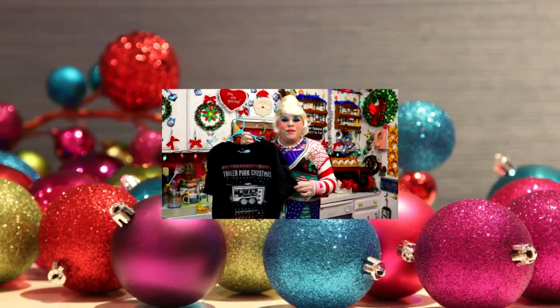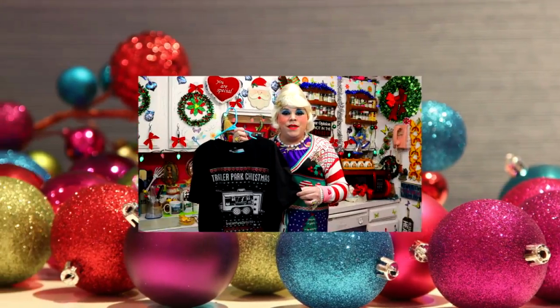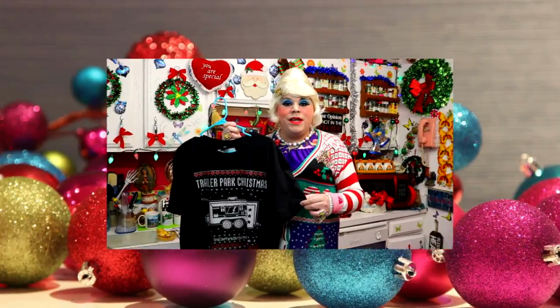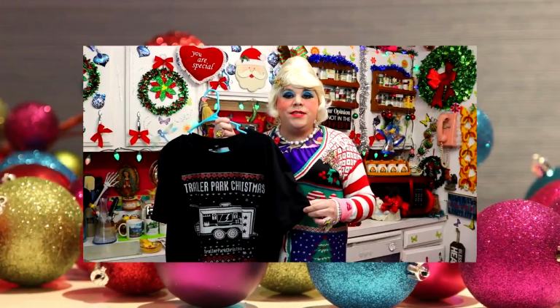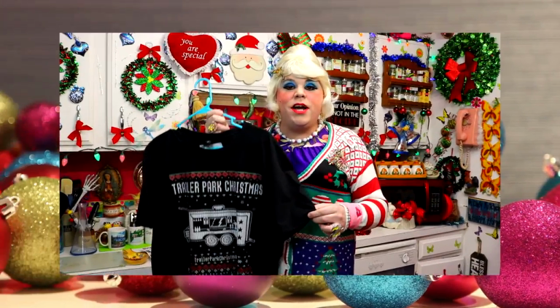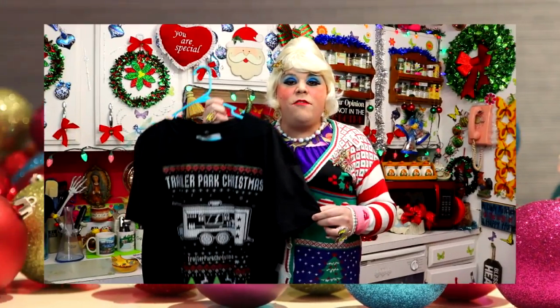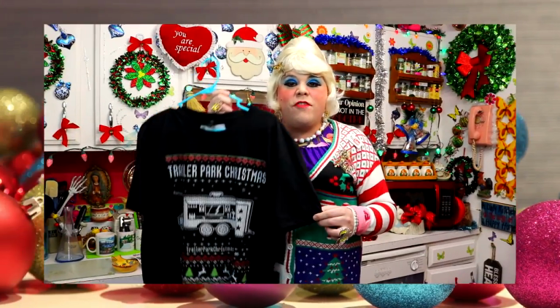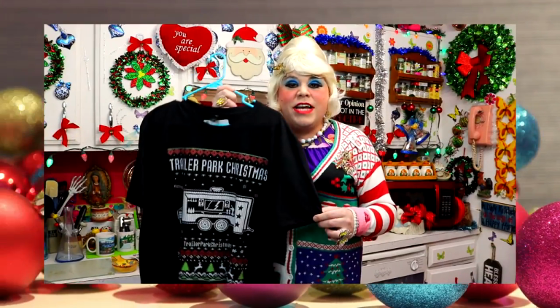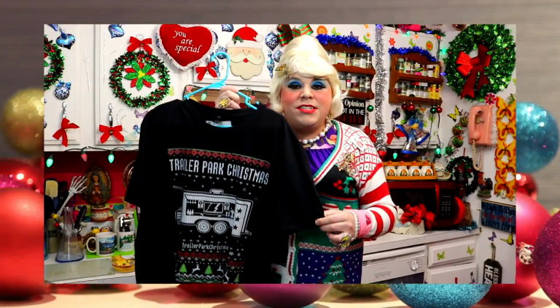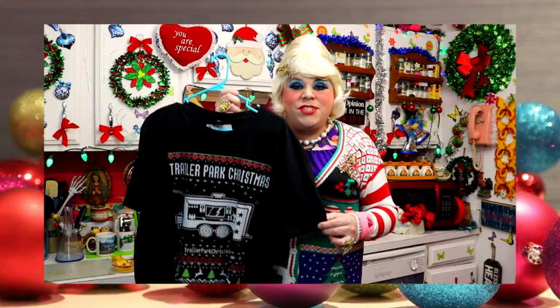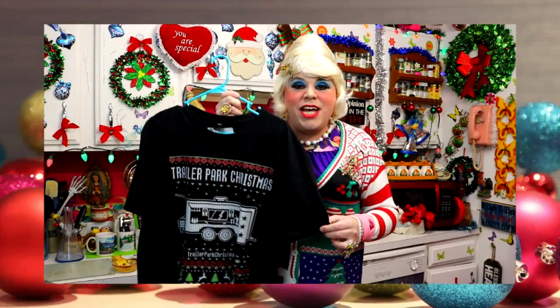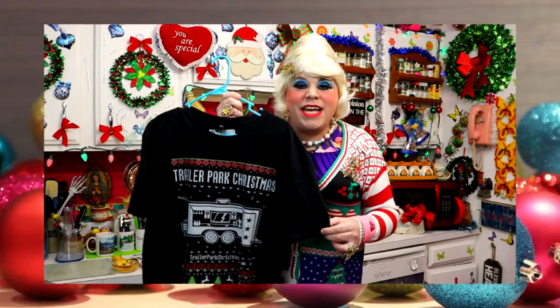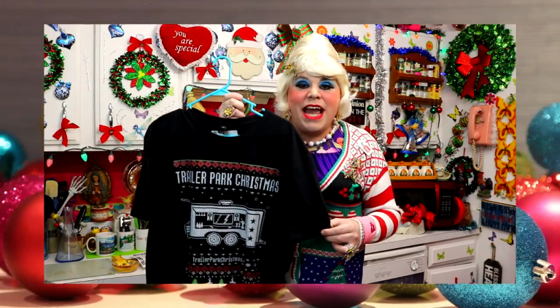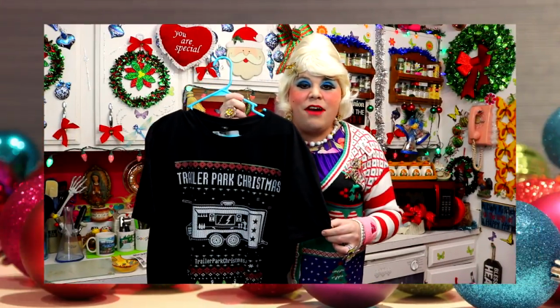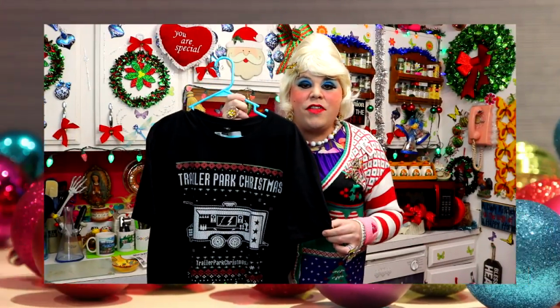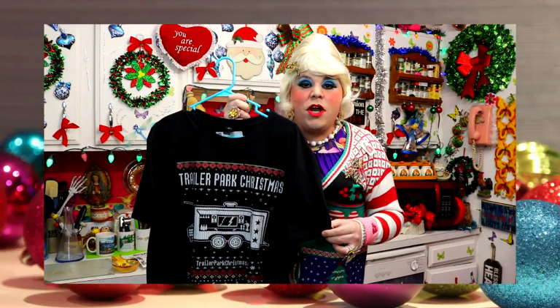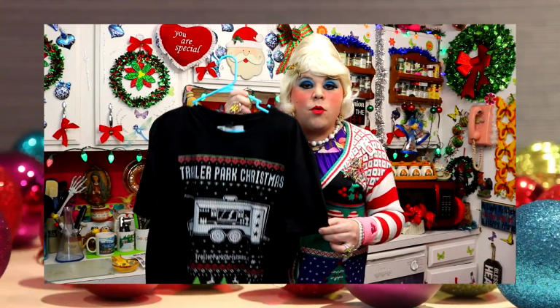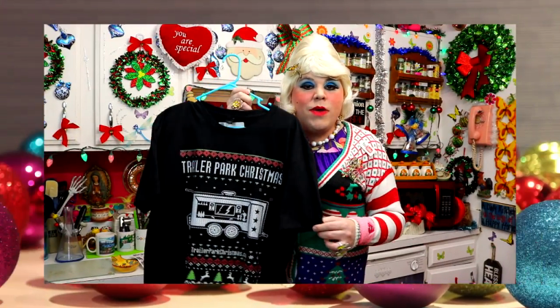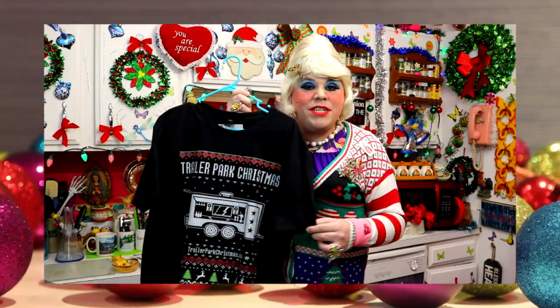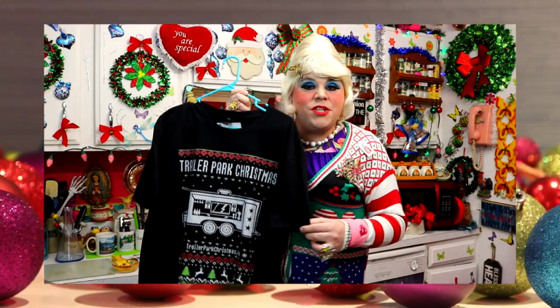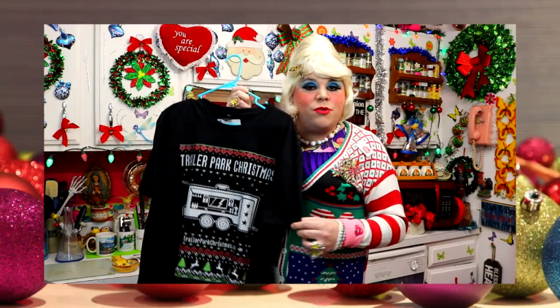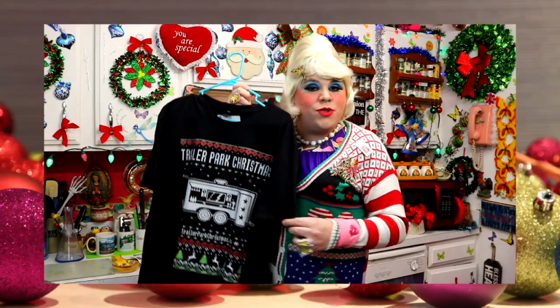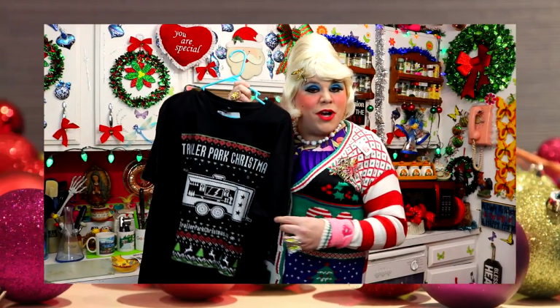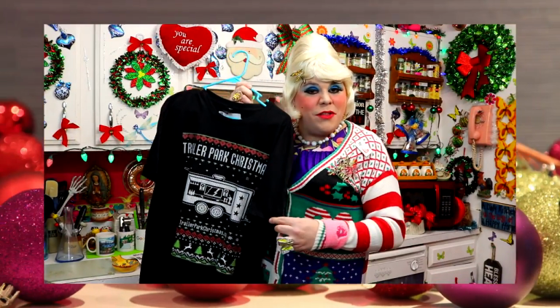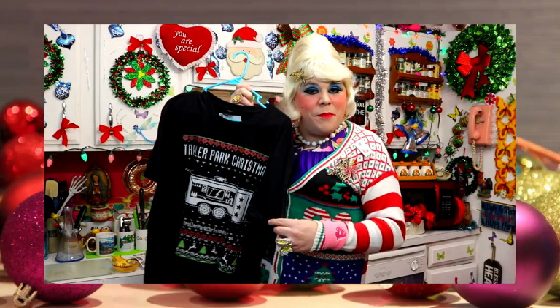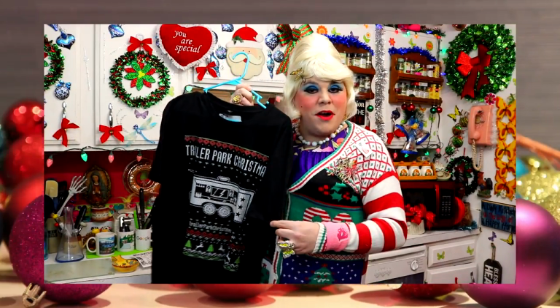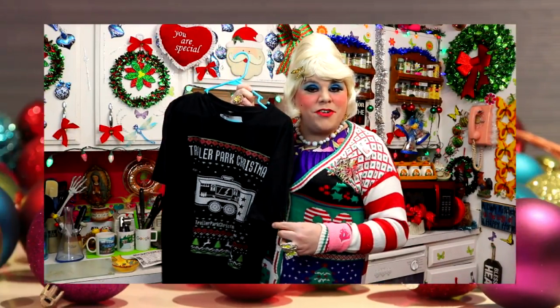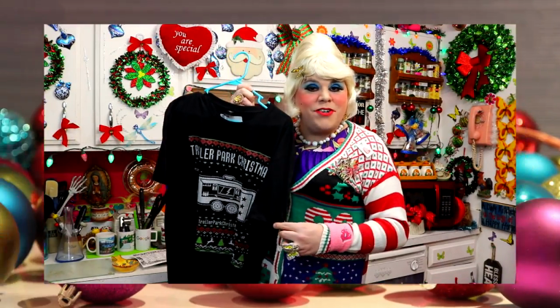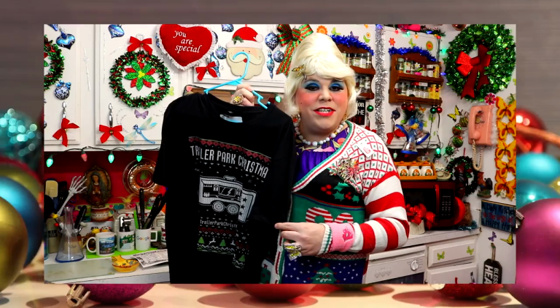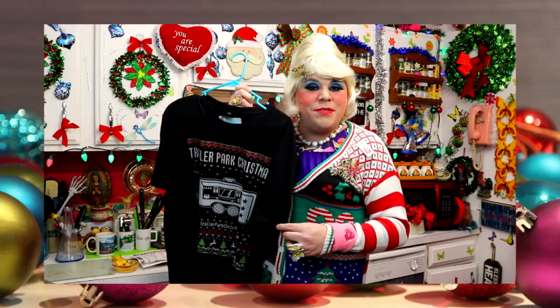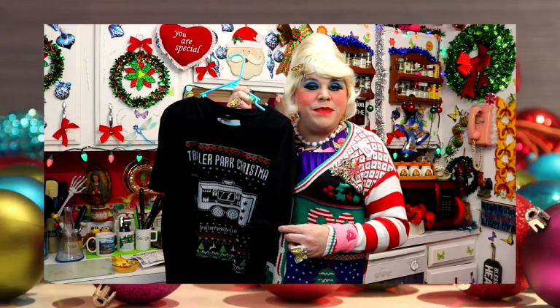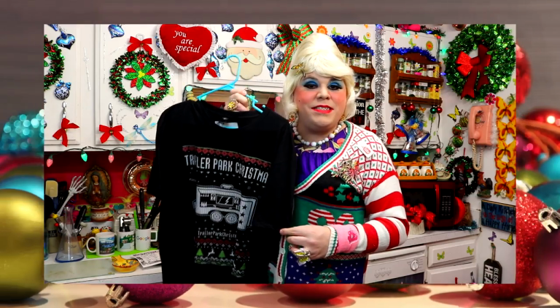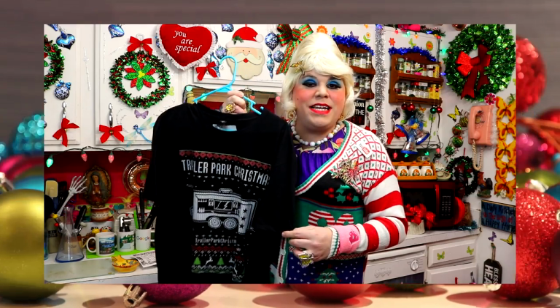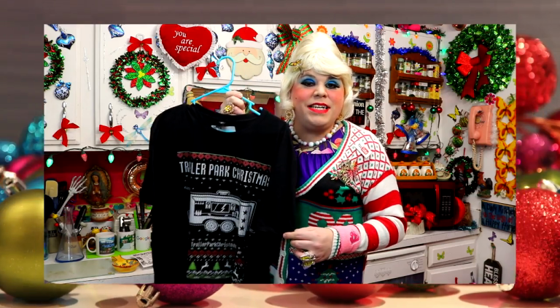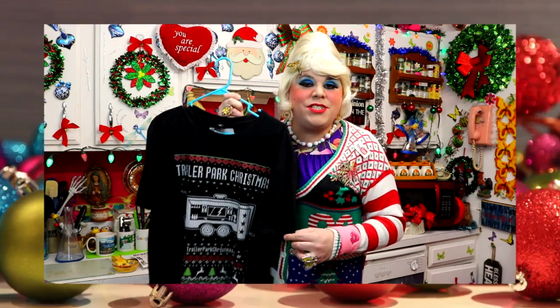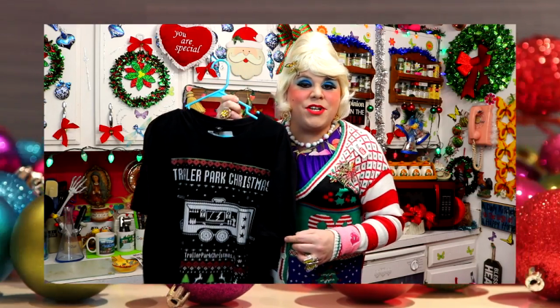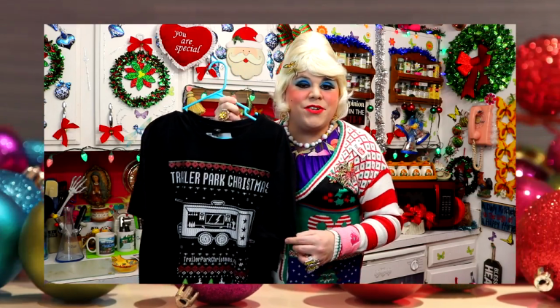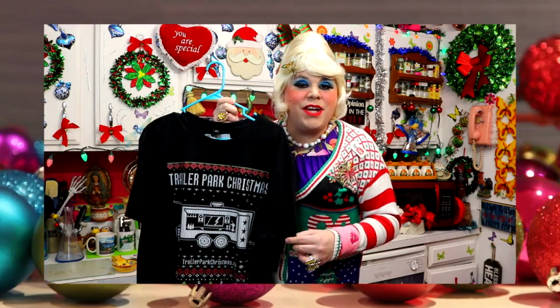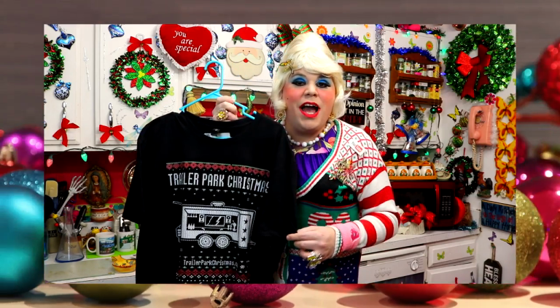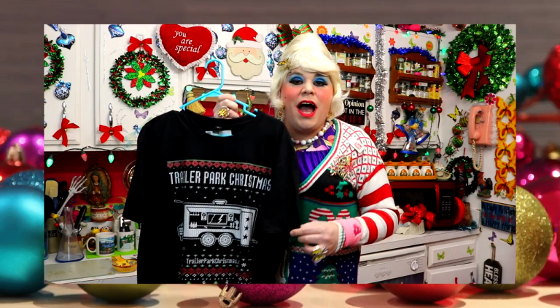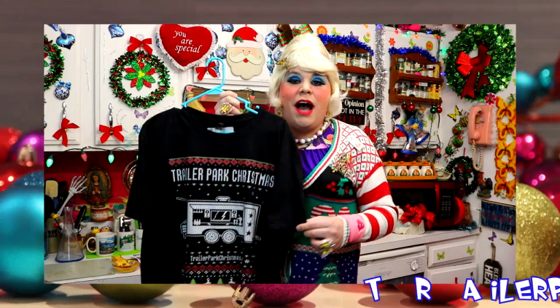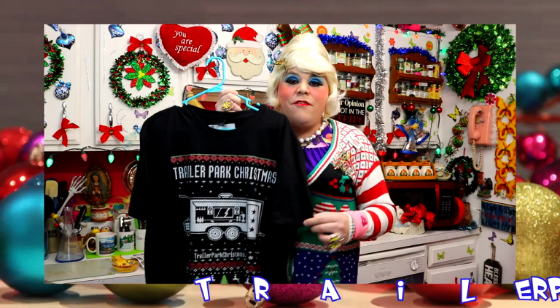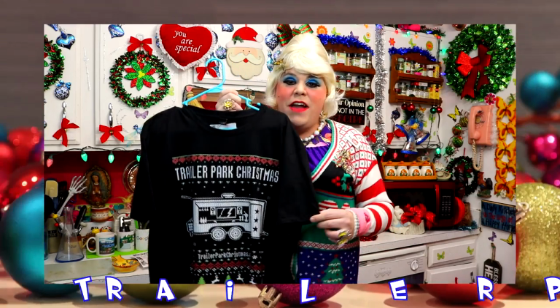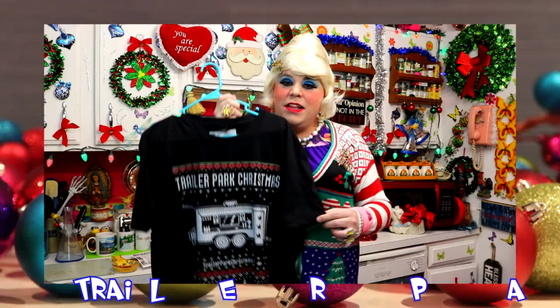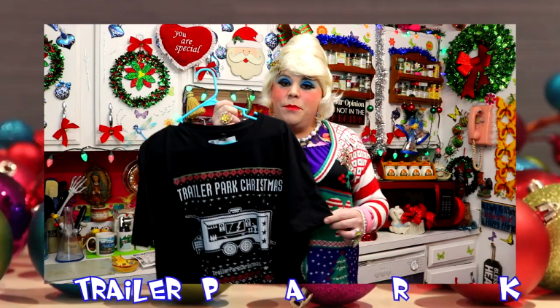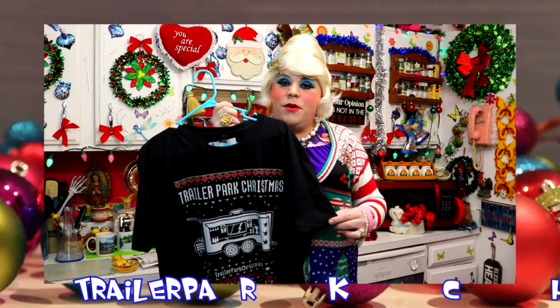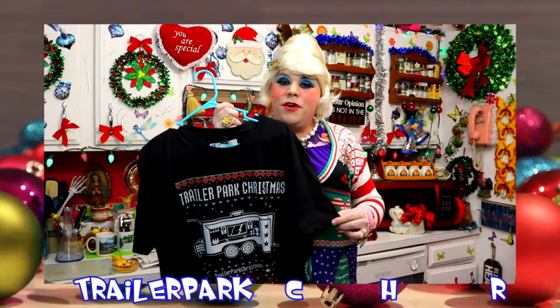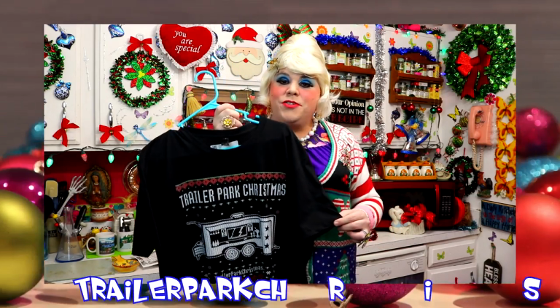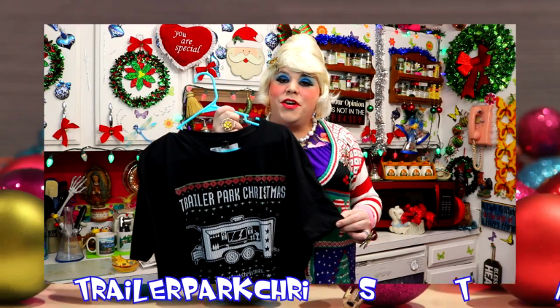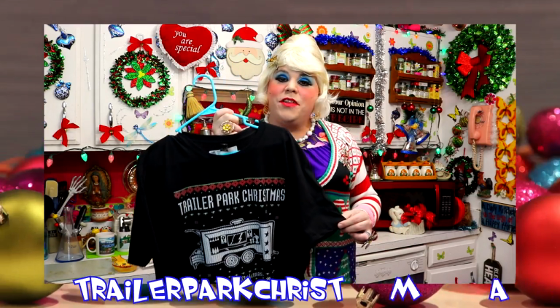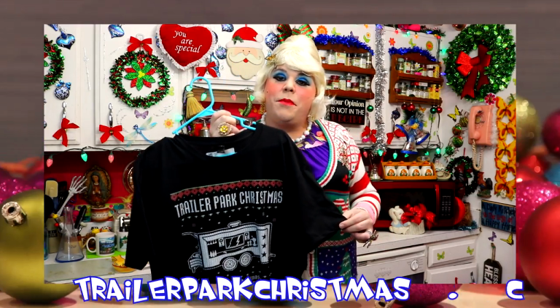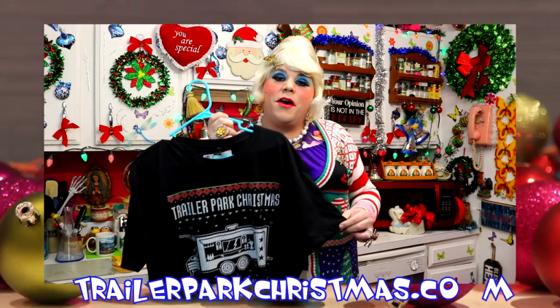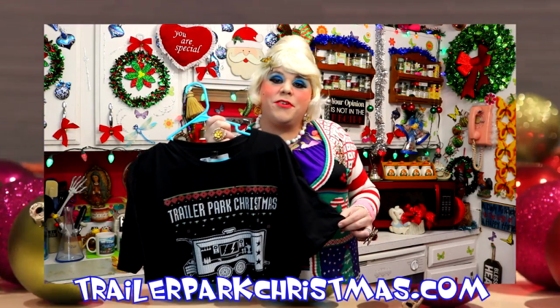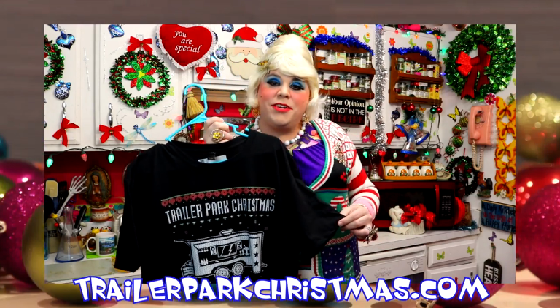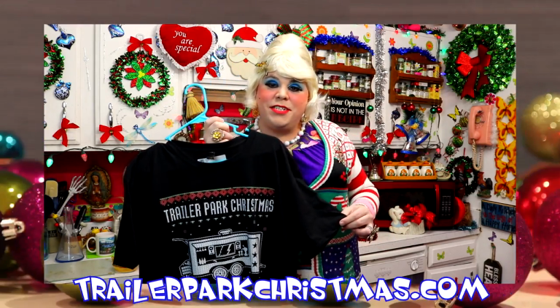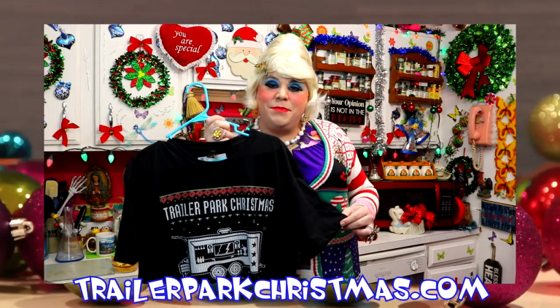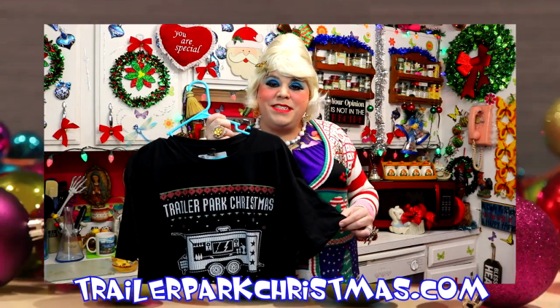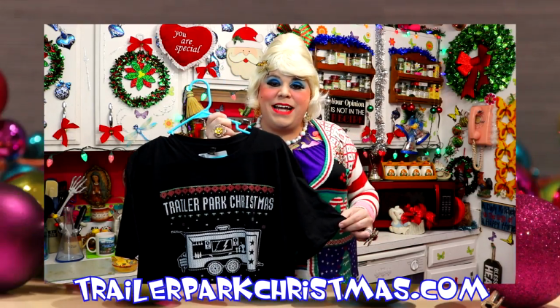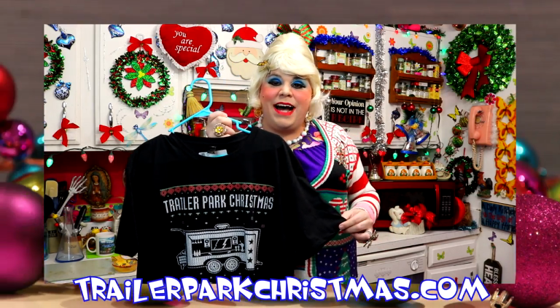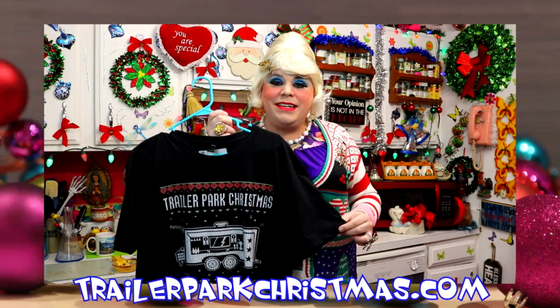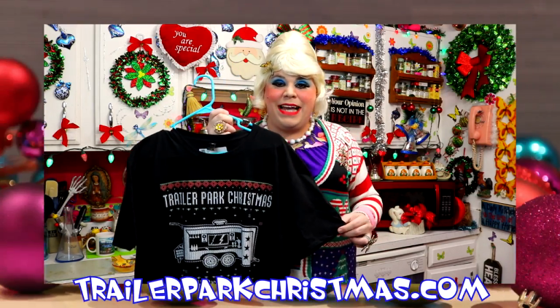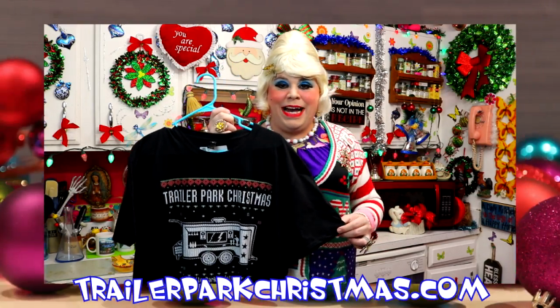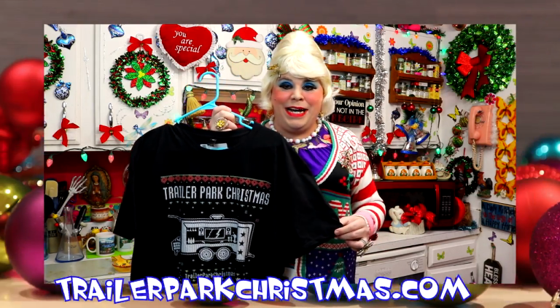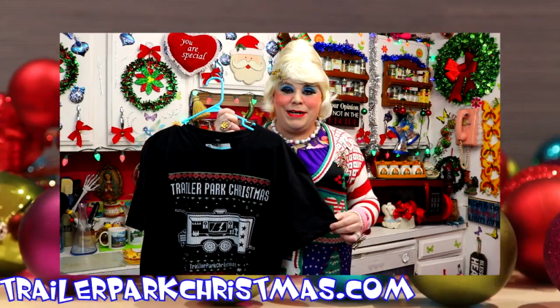Don't forget to check out the original Trailer Park Christmas t-shirt, available on TrailerParkChristmas.com.